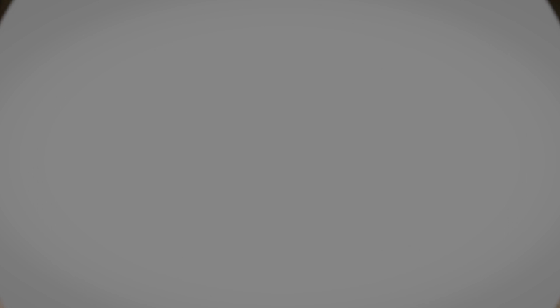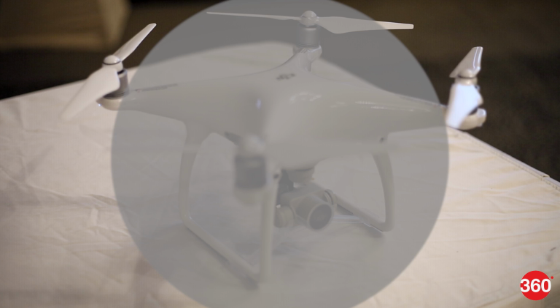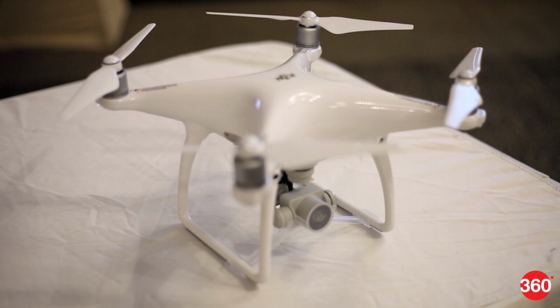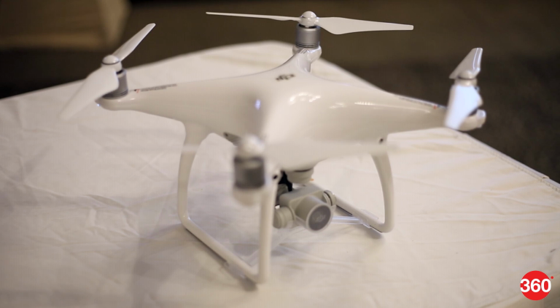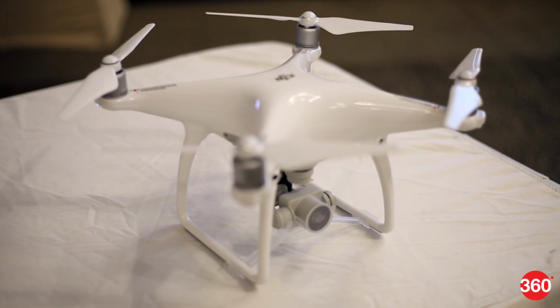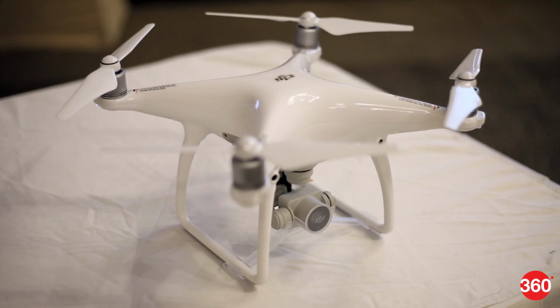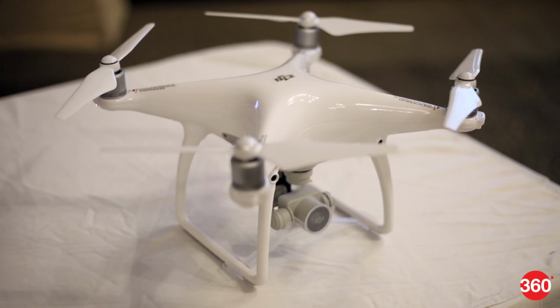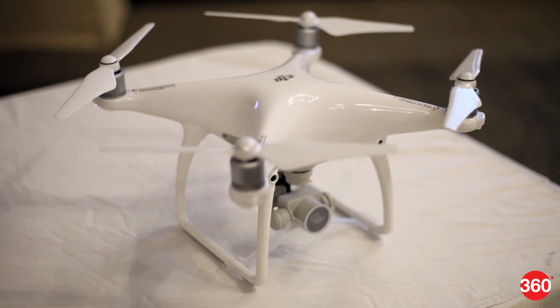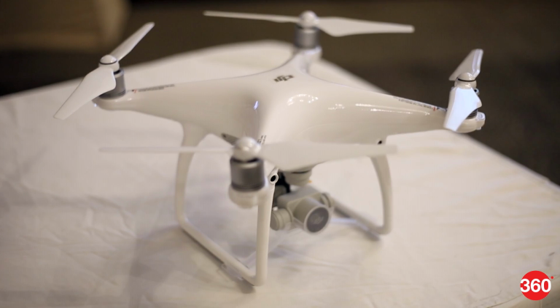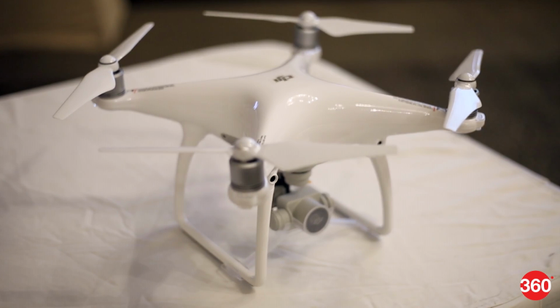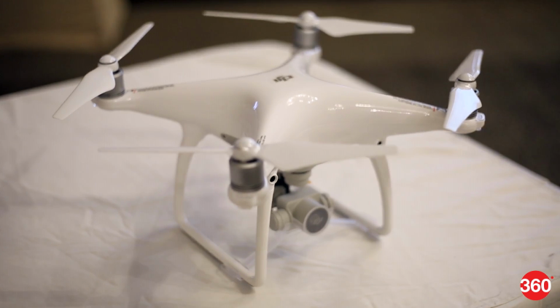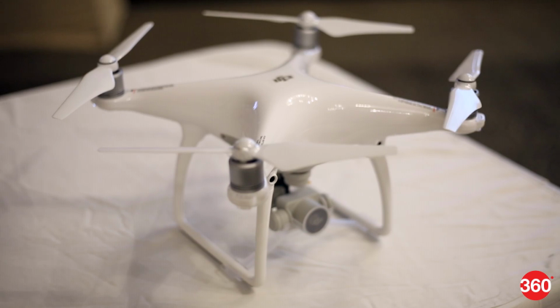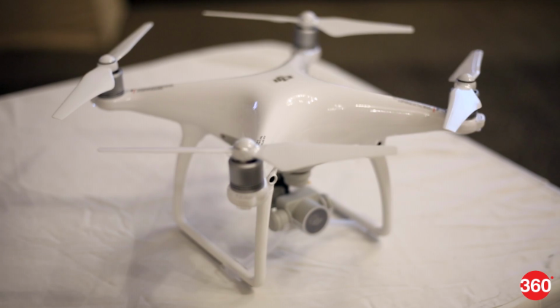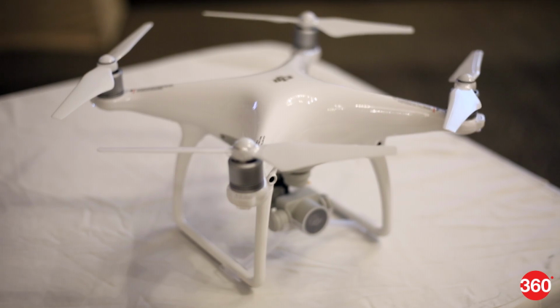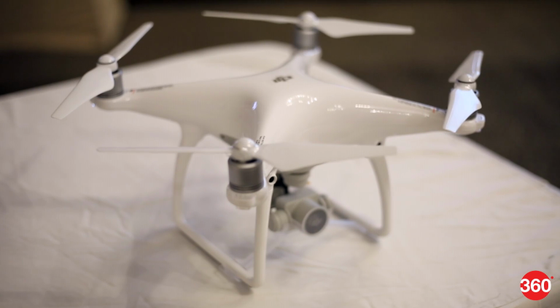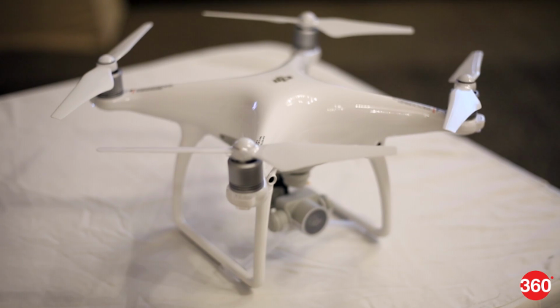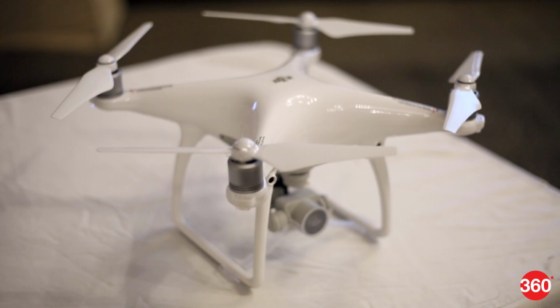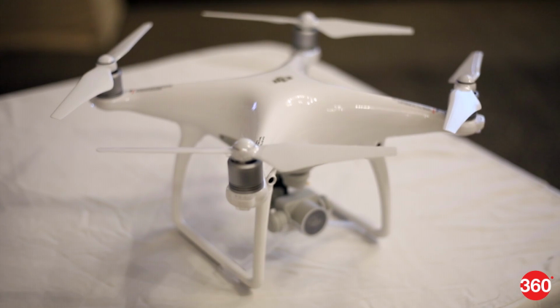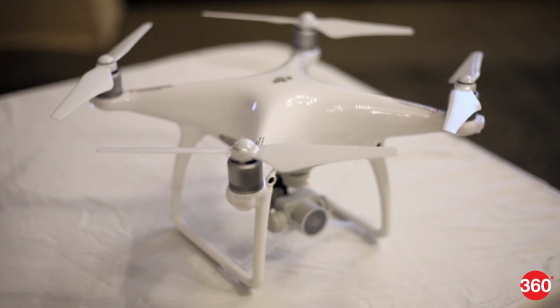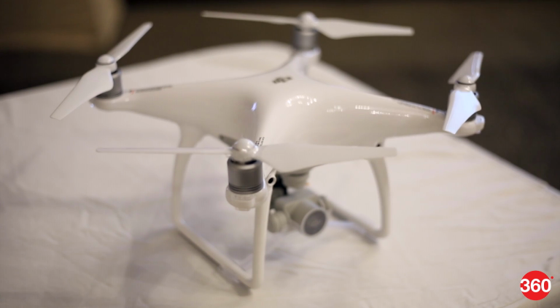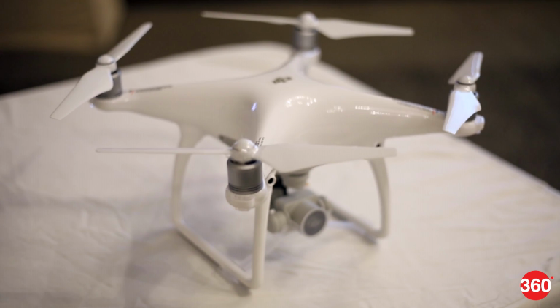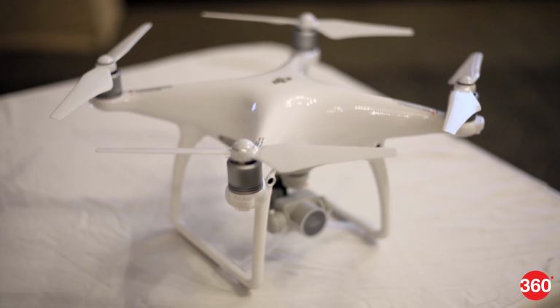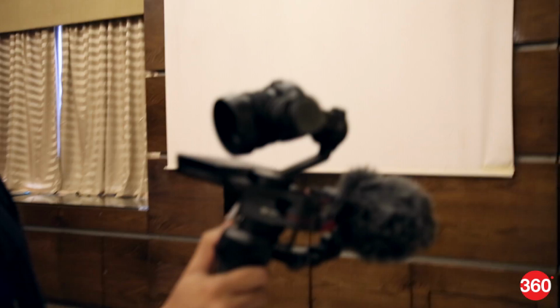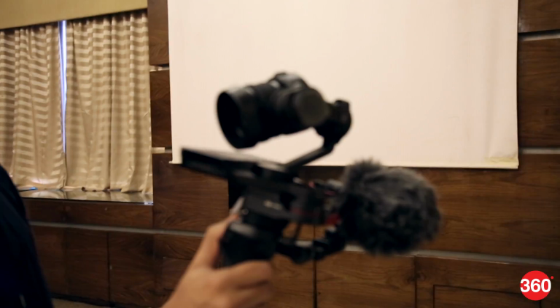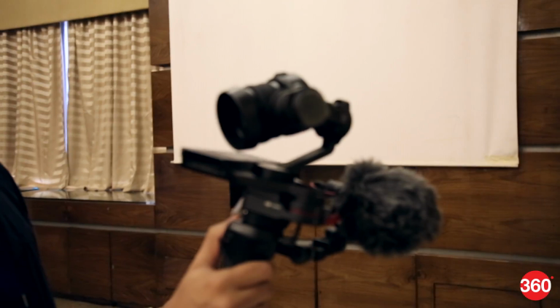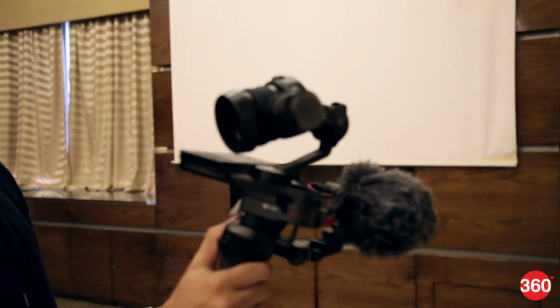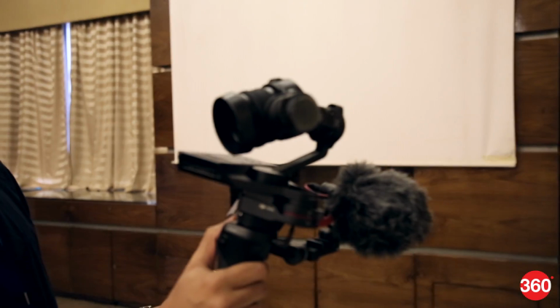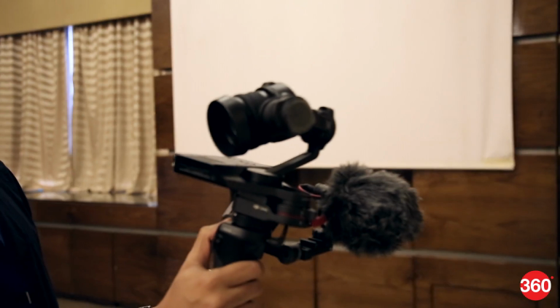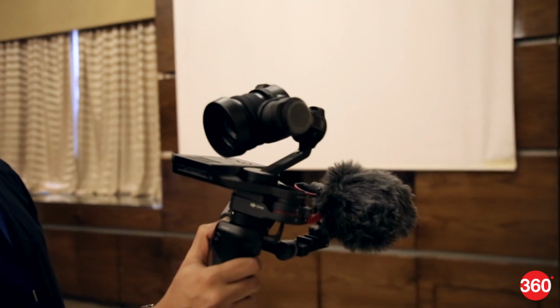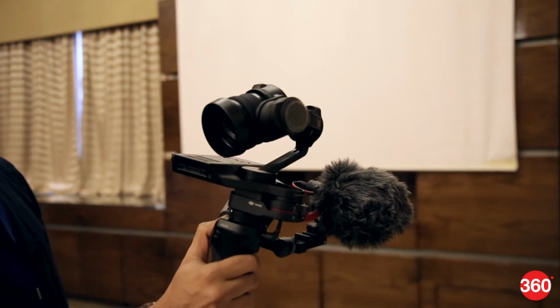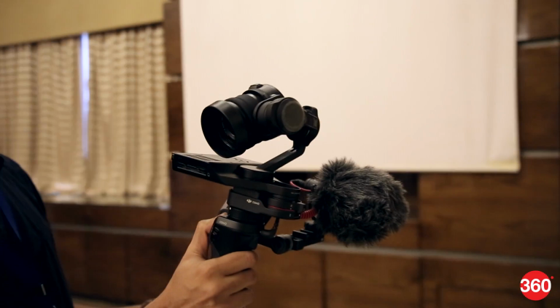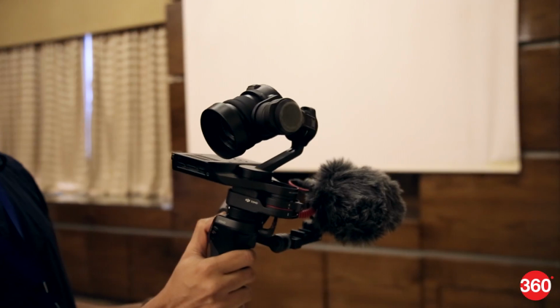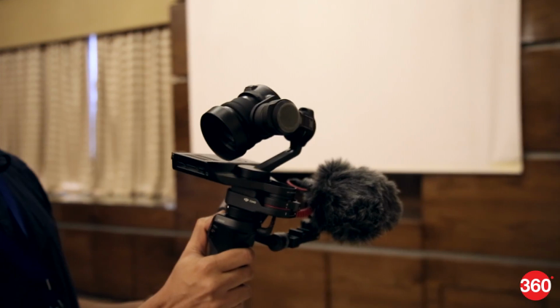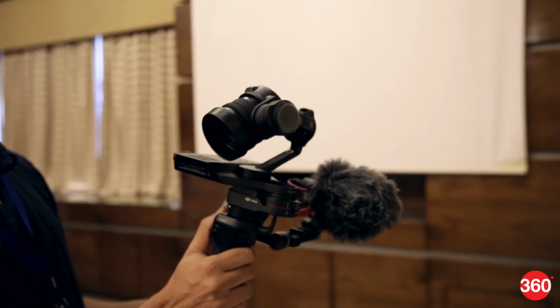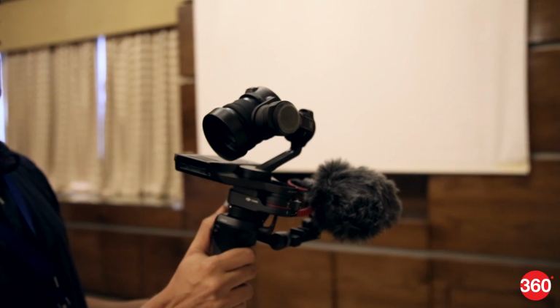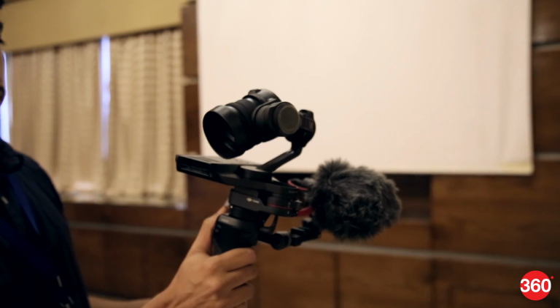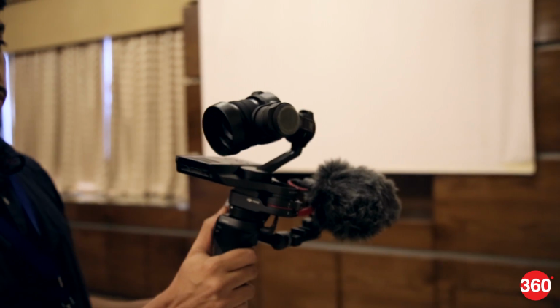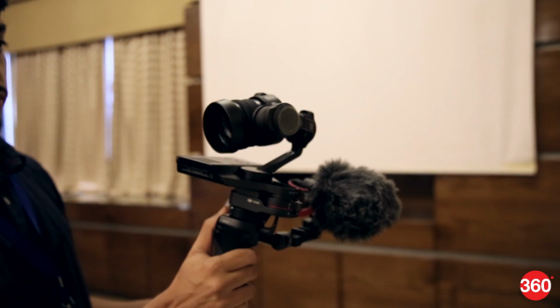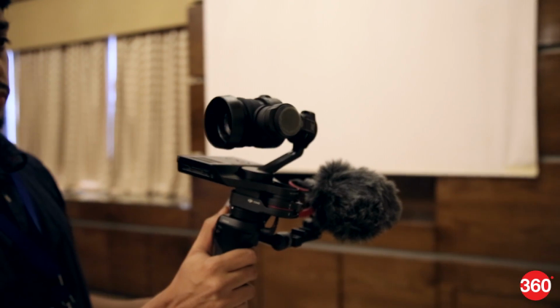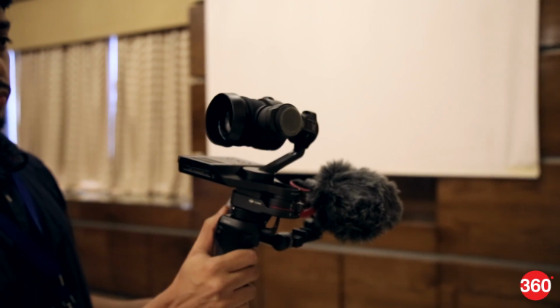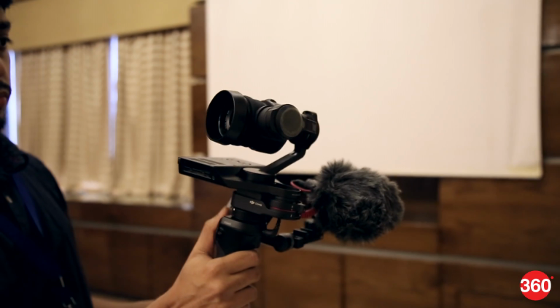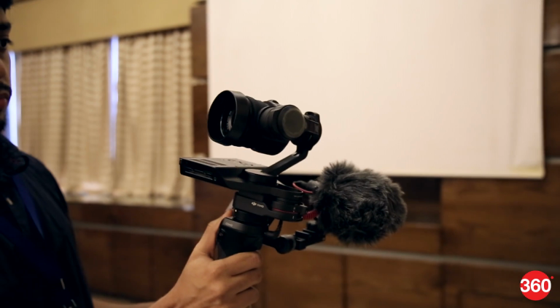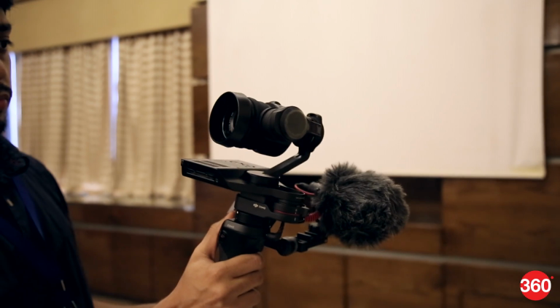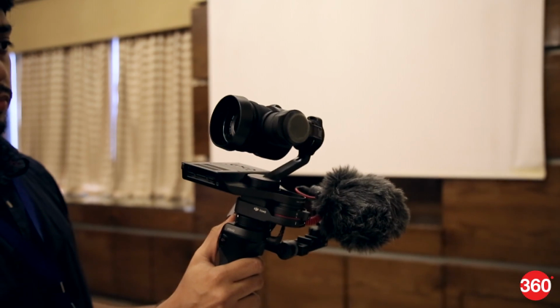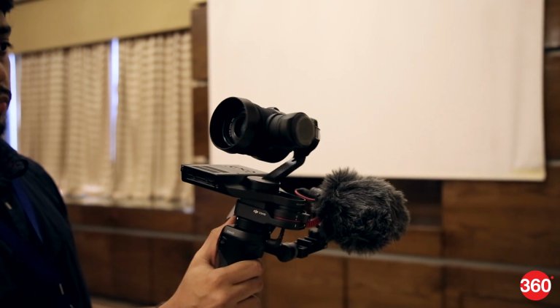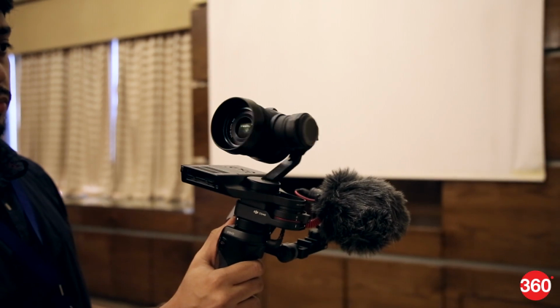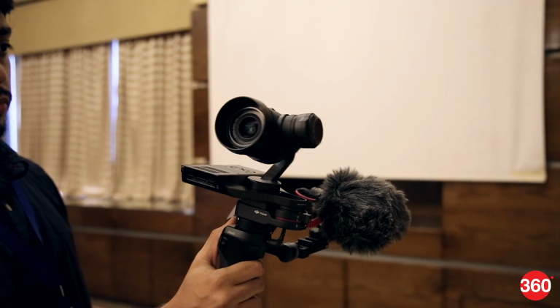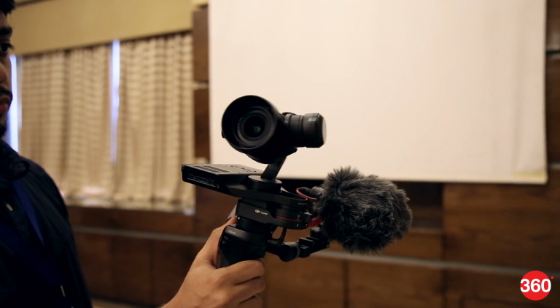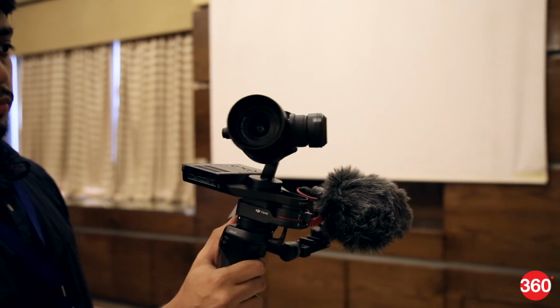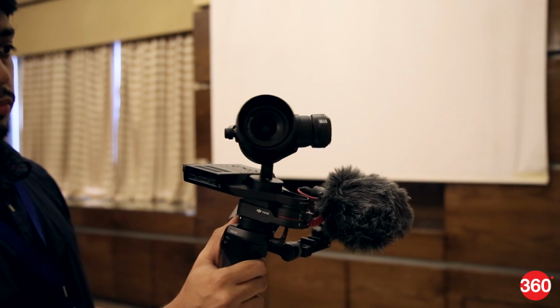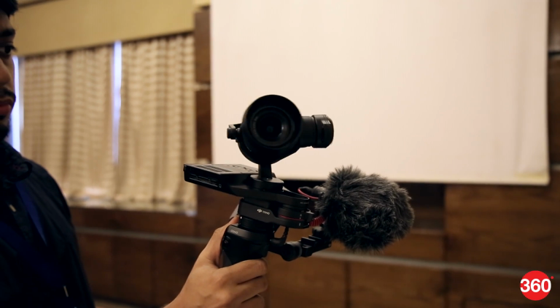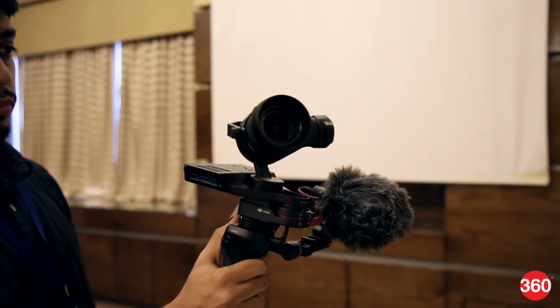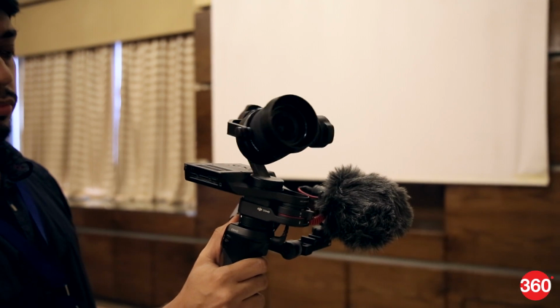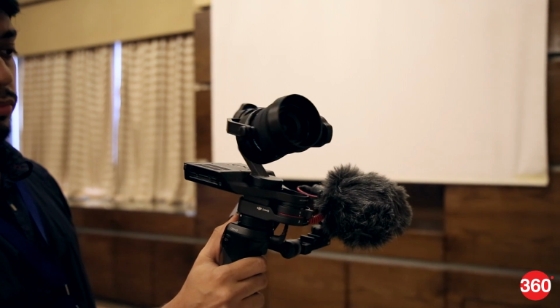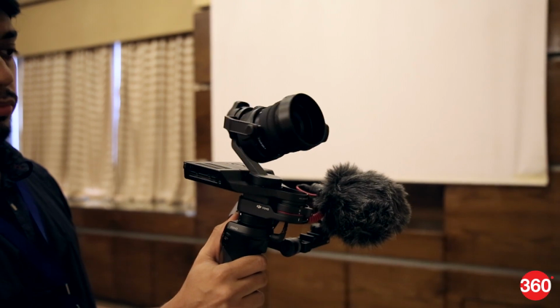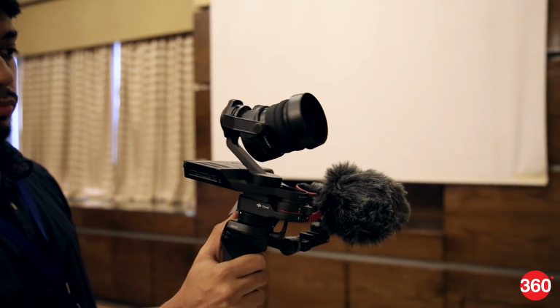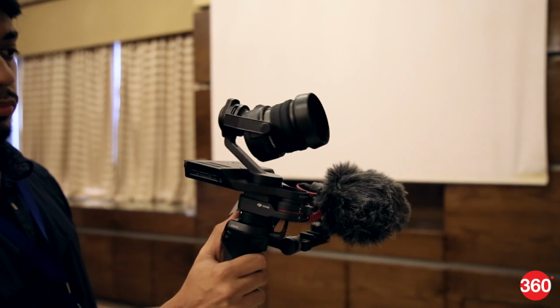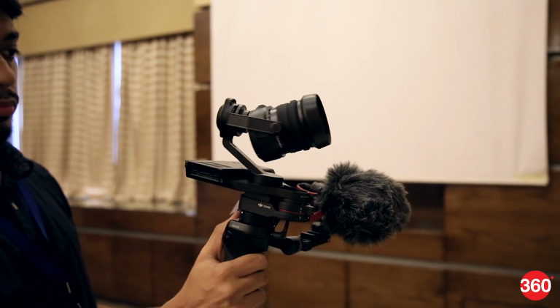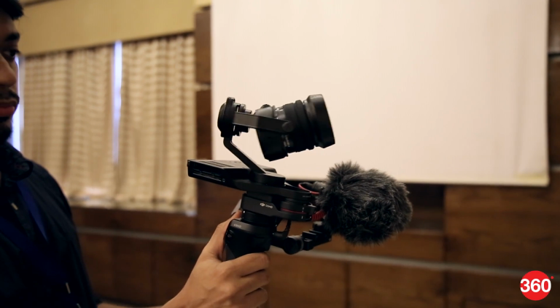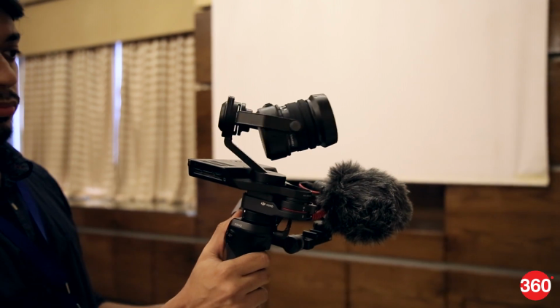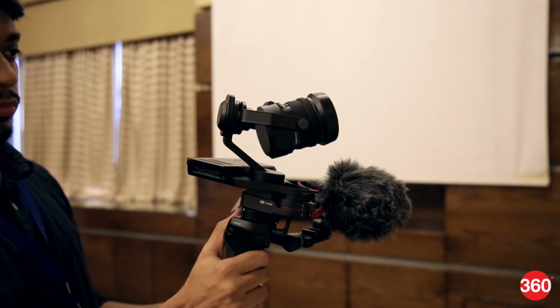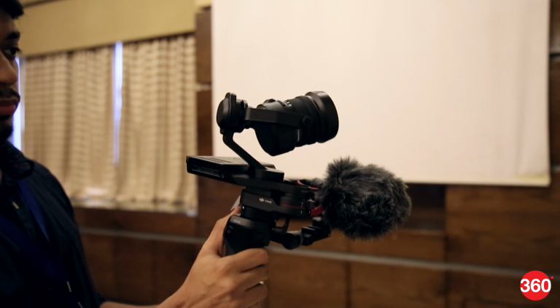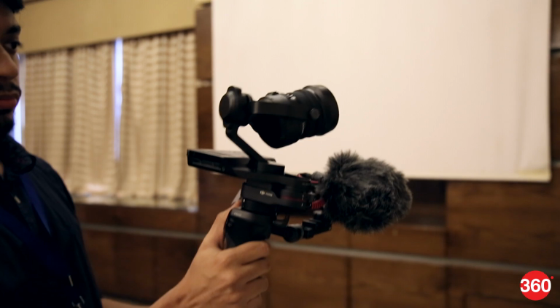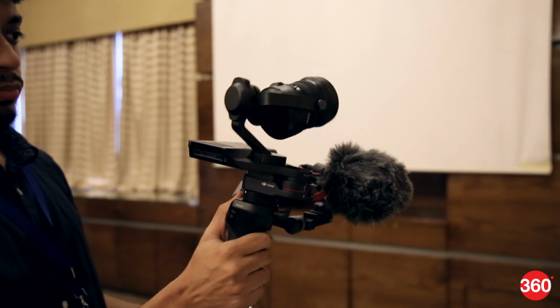The DJI Phantom 4 drone and Osmo RAW camera are now available in India, and here's a quick look at both the devices.